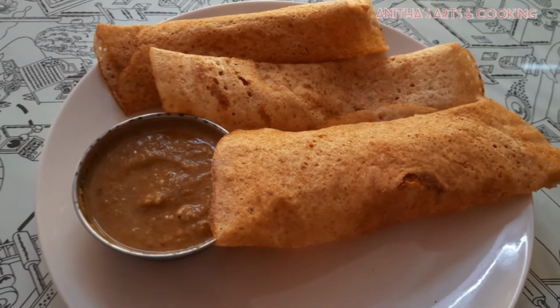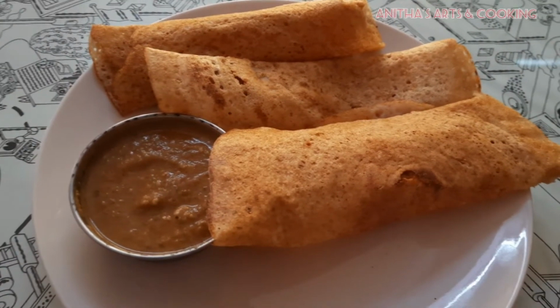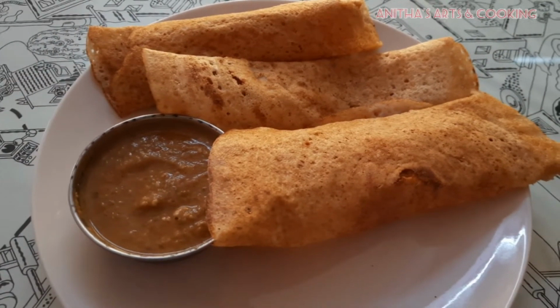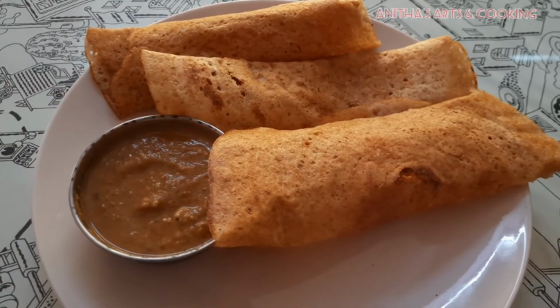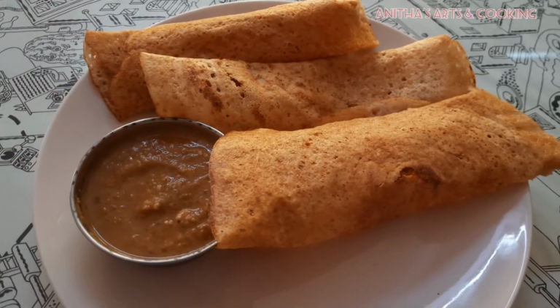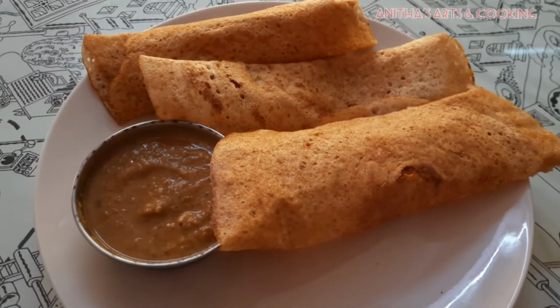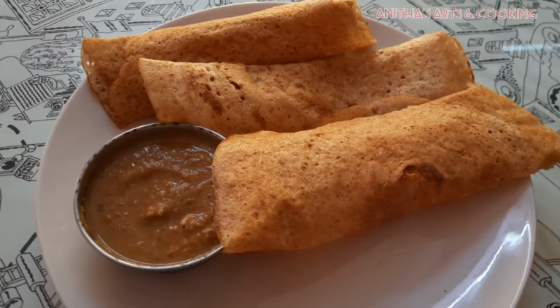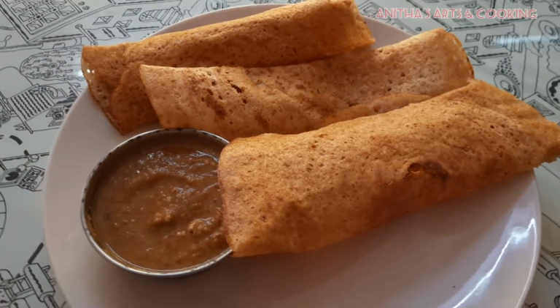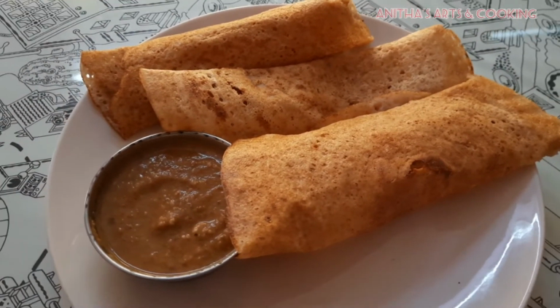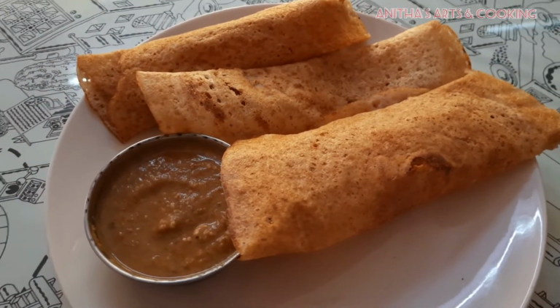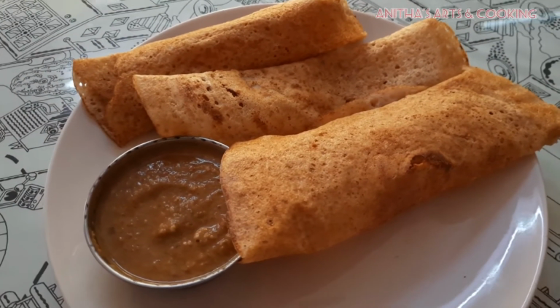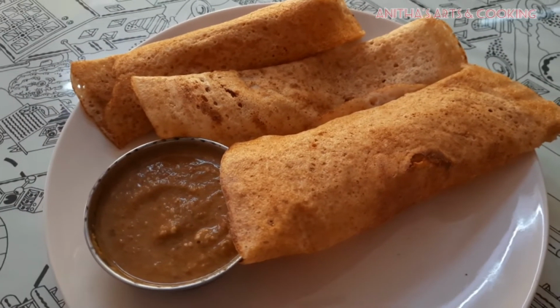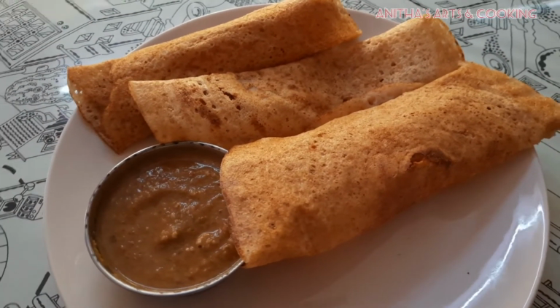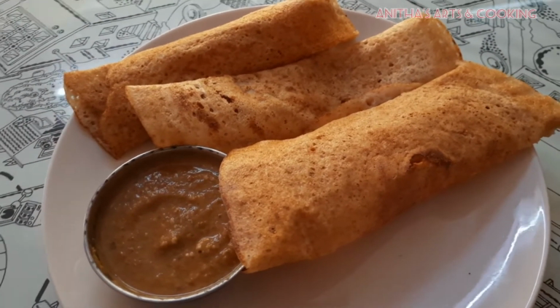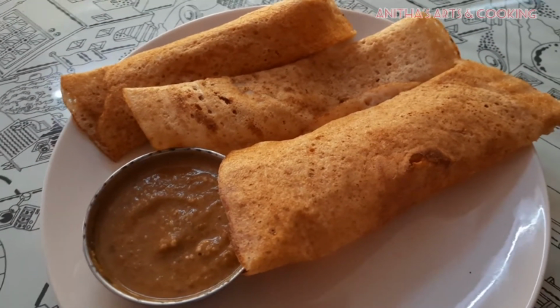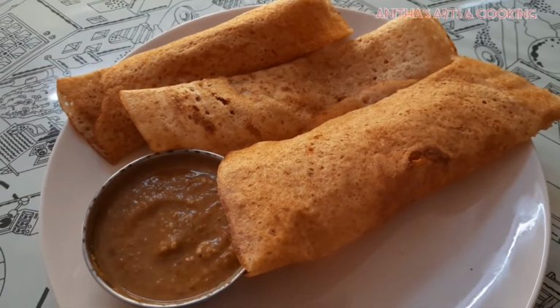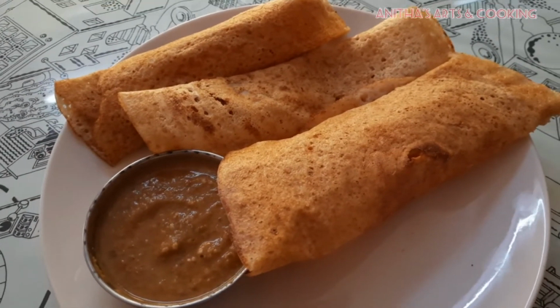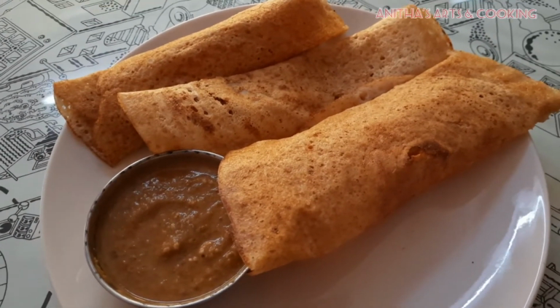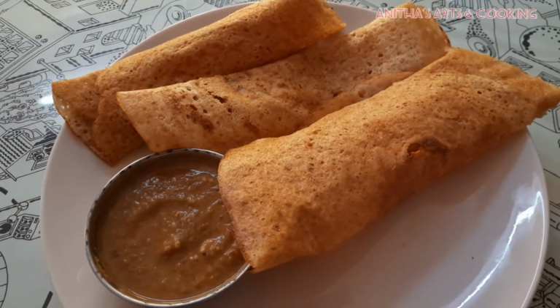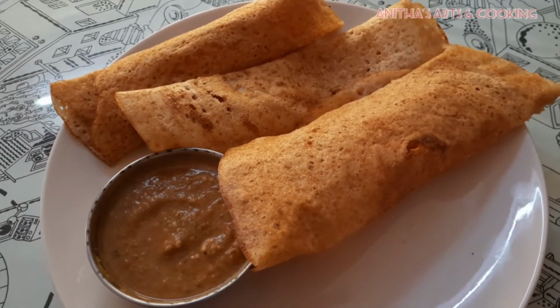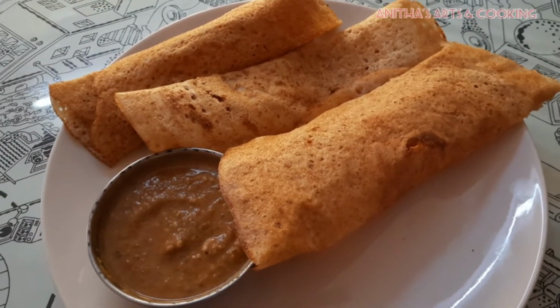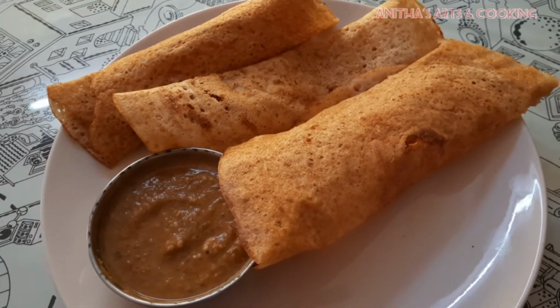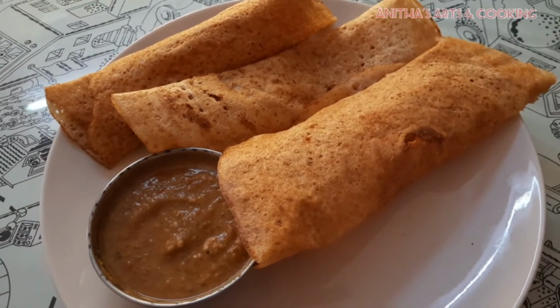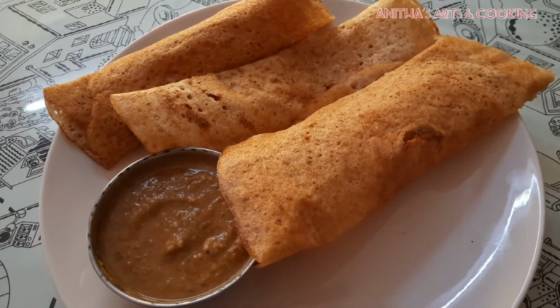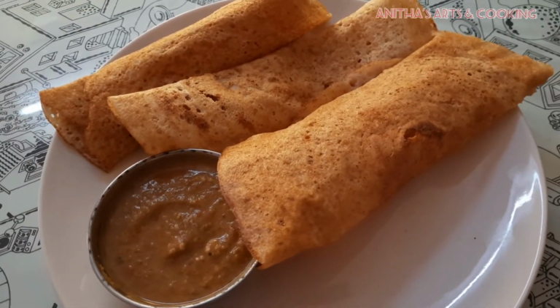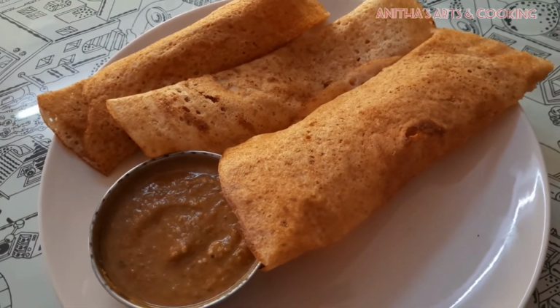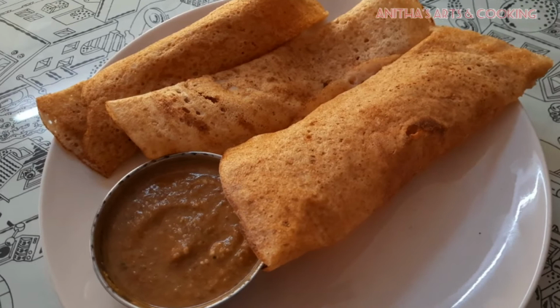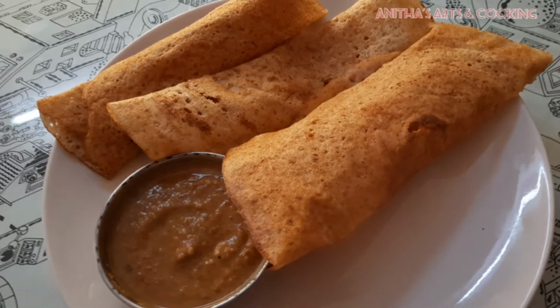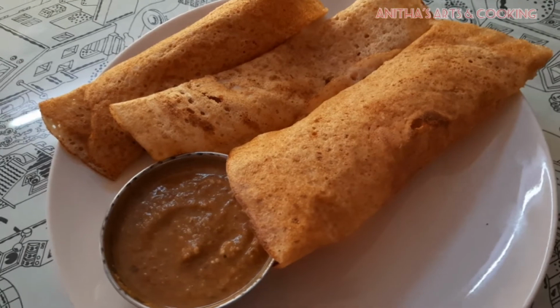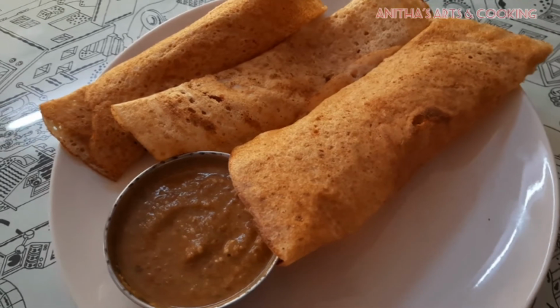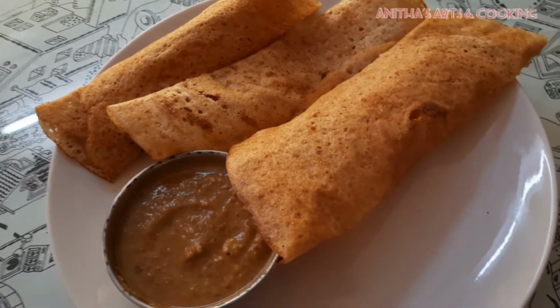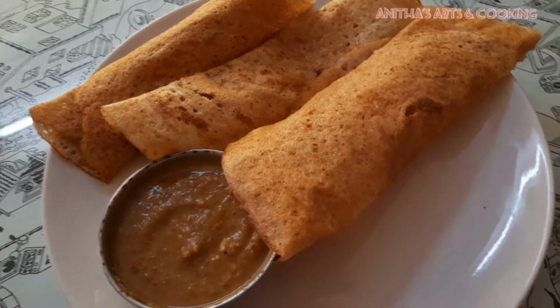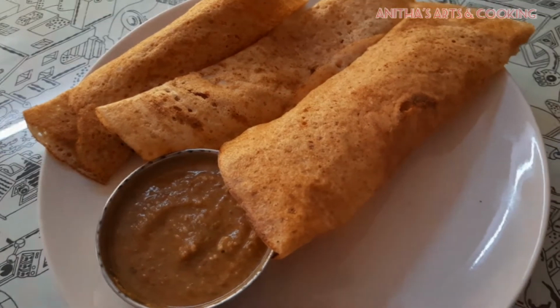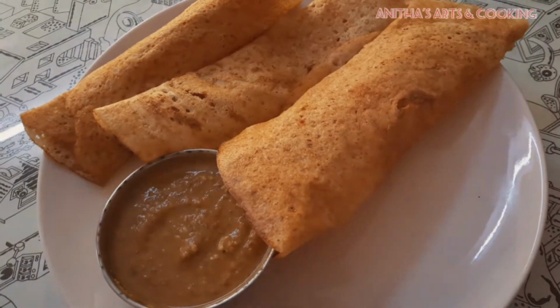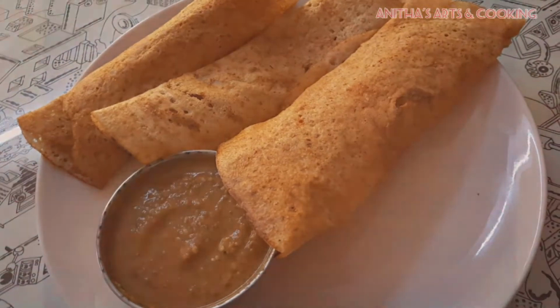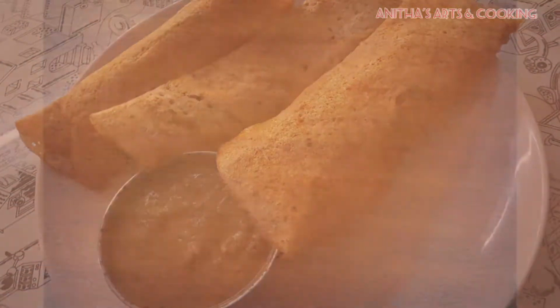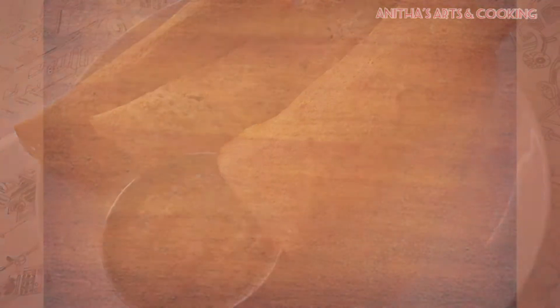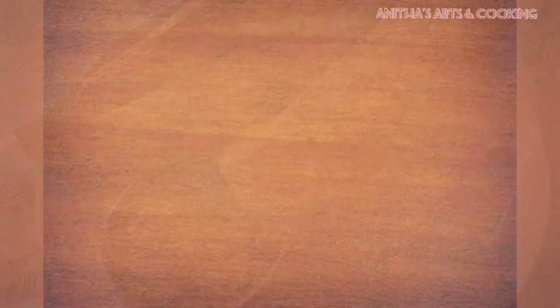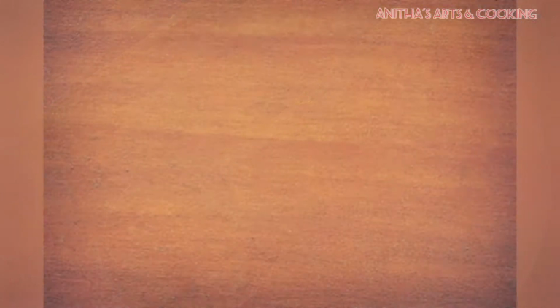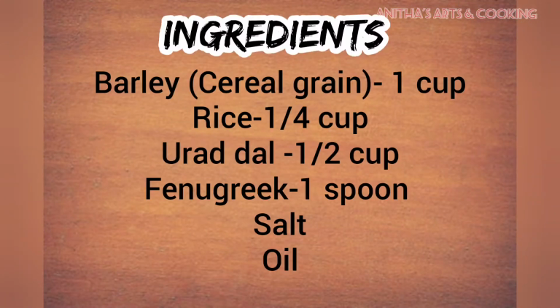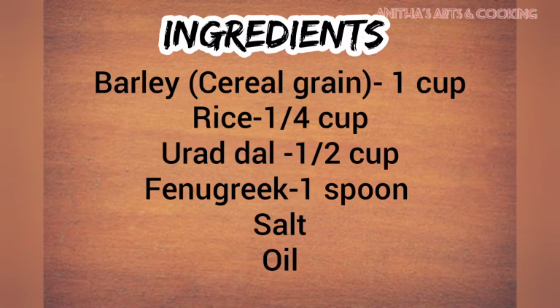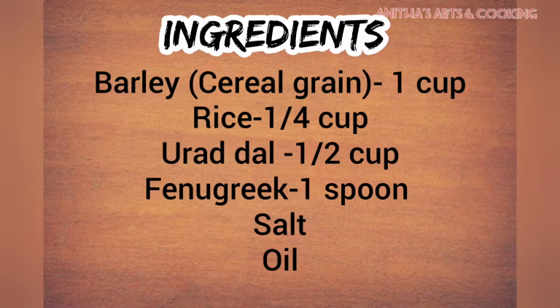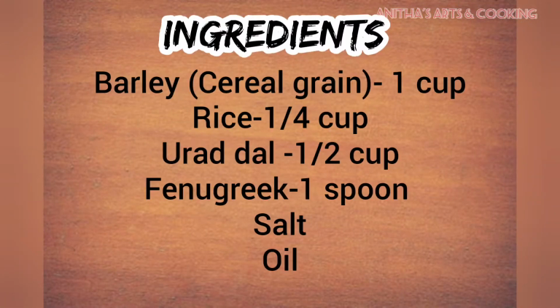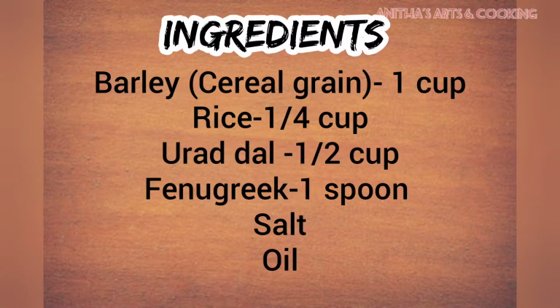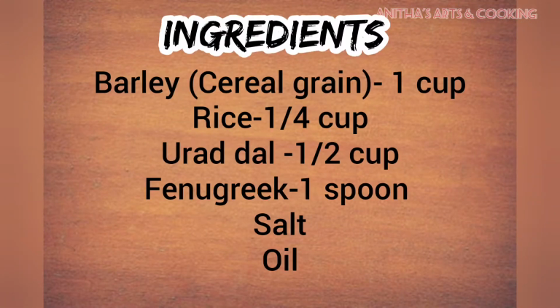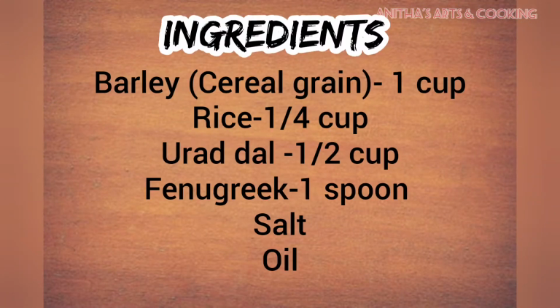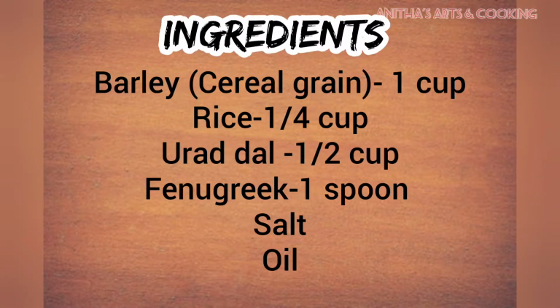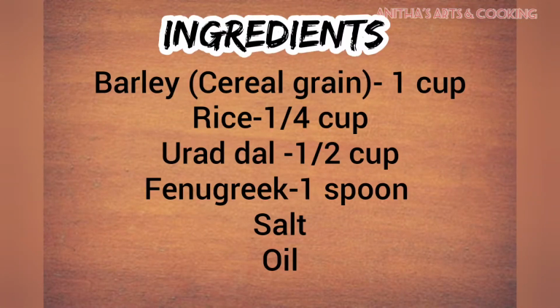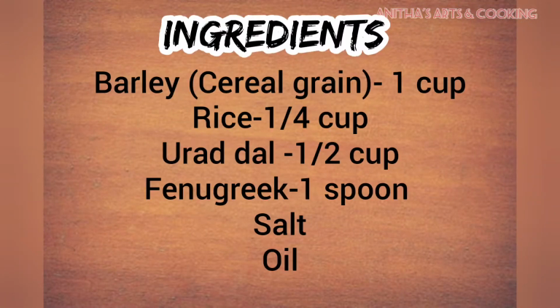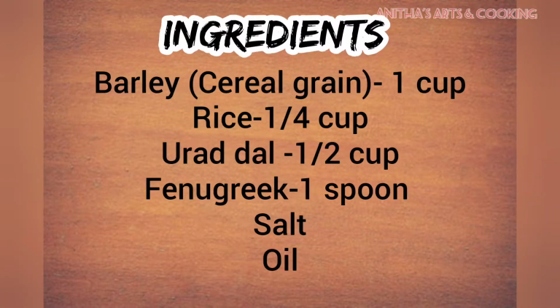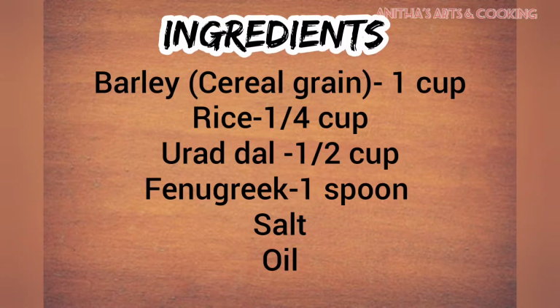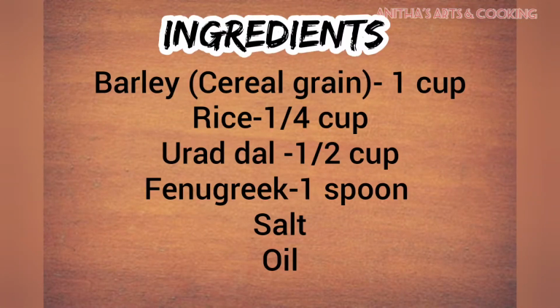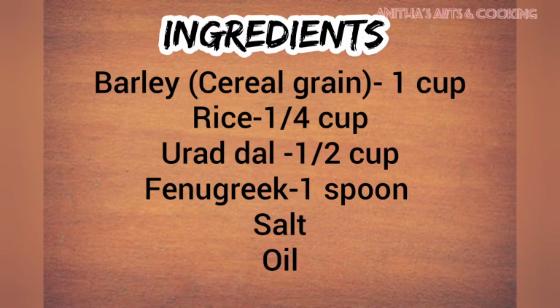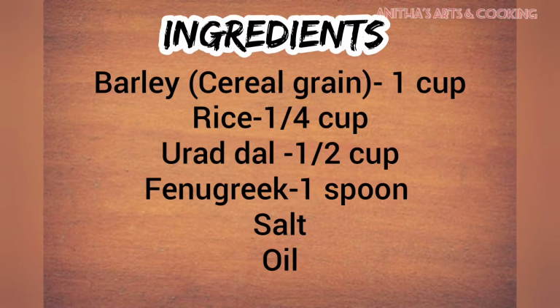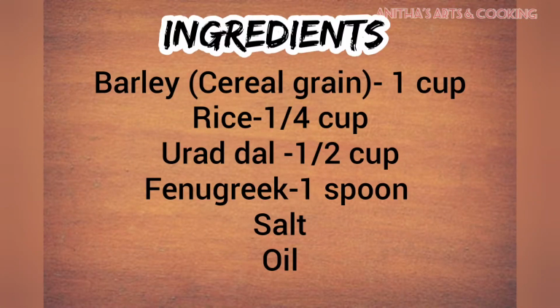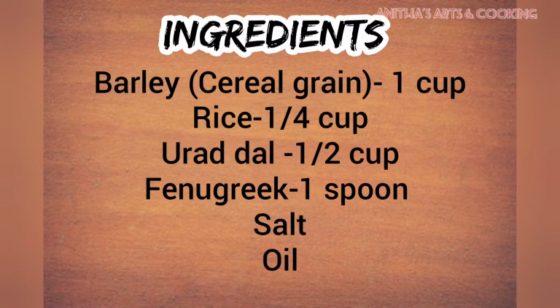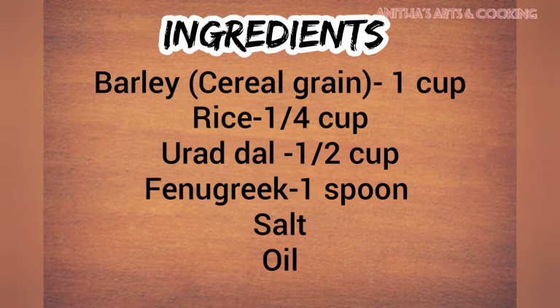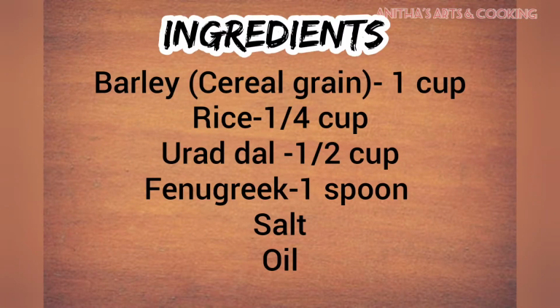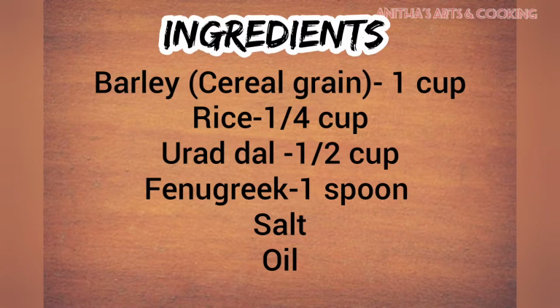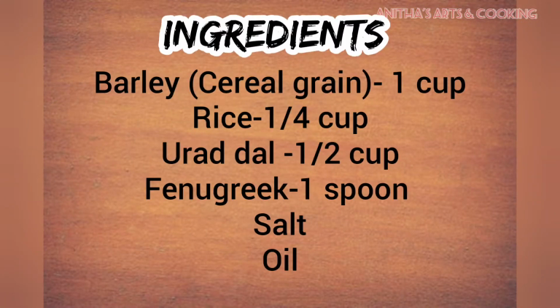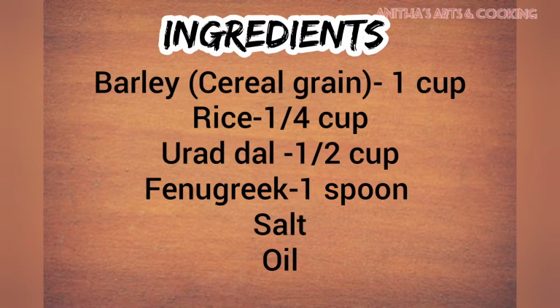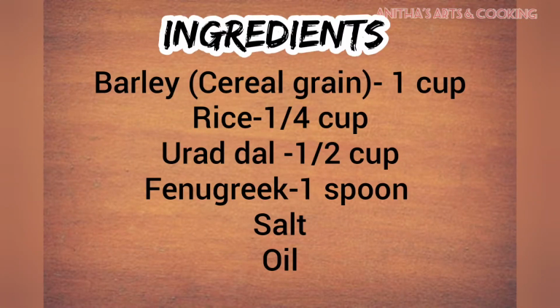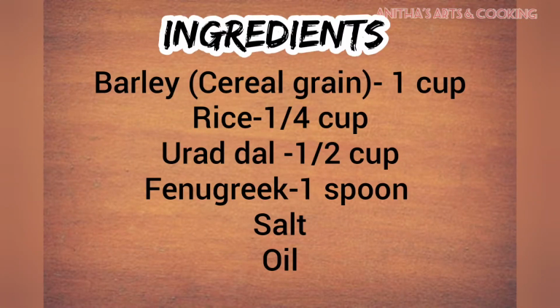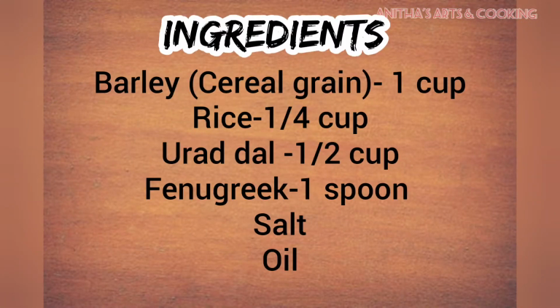So, I will show you how to make this dough. The ingredients are: 1 cup rice, 1 fourth cup...